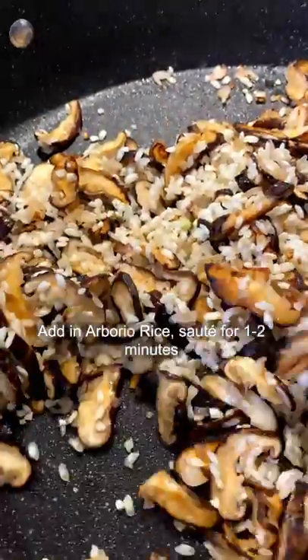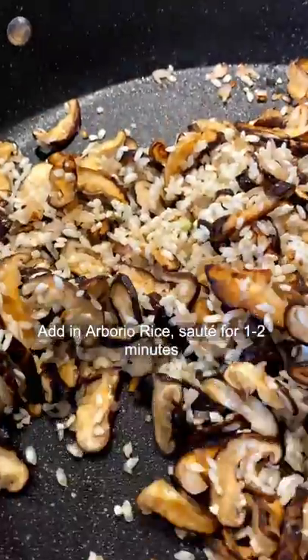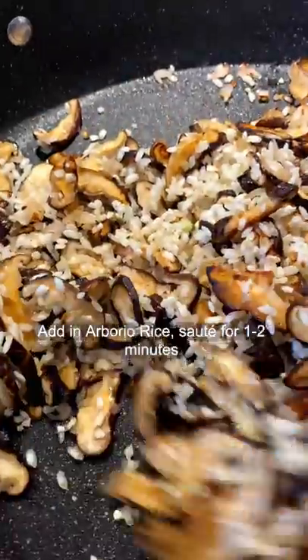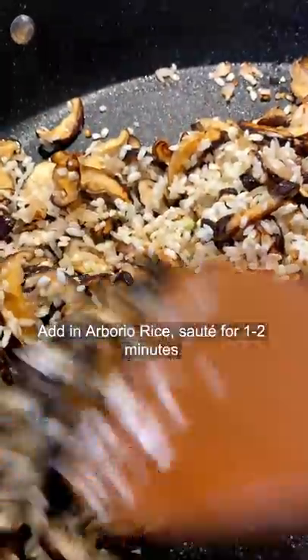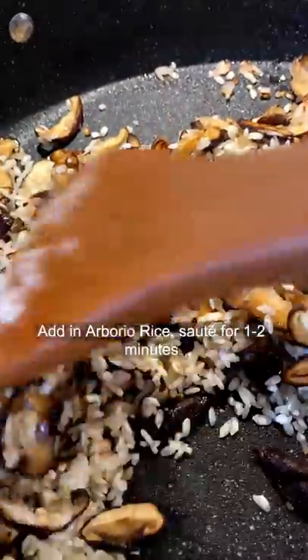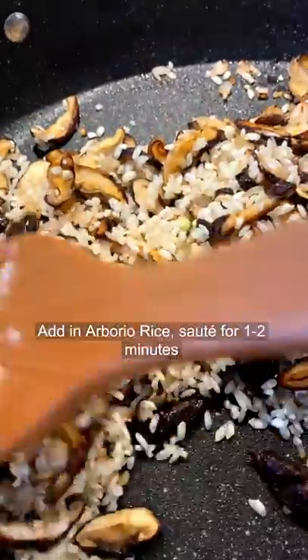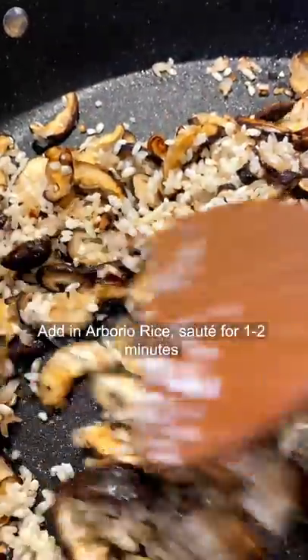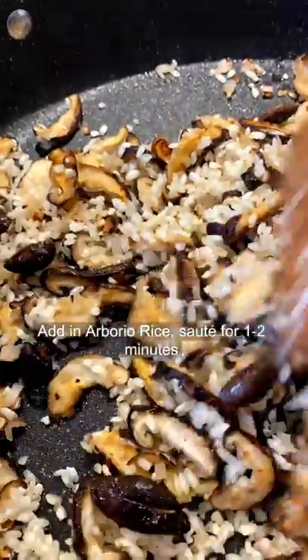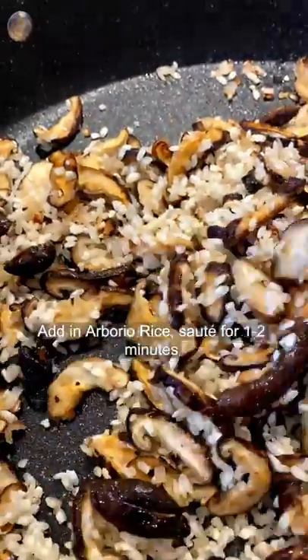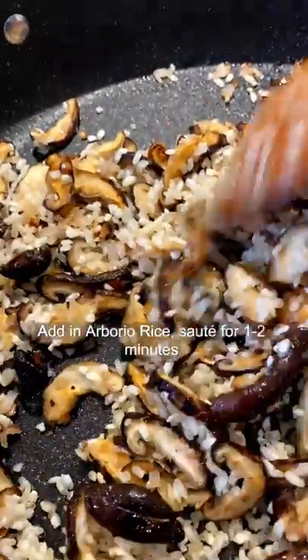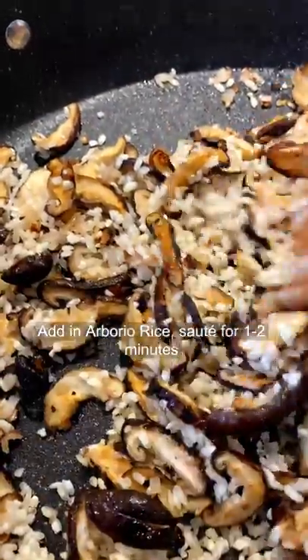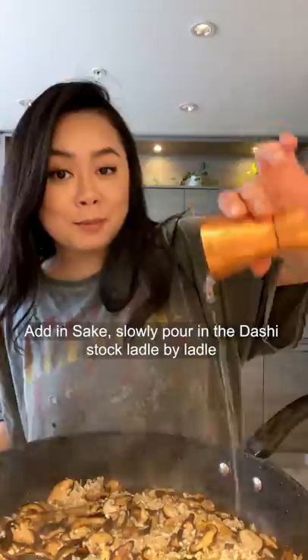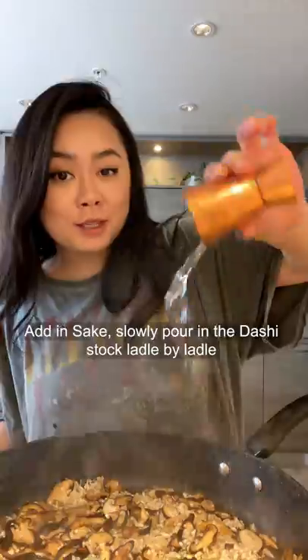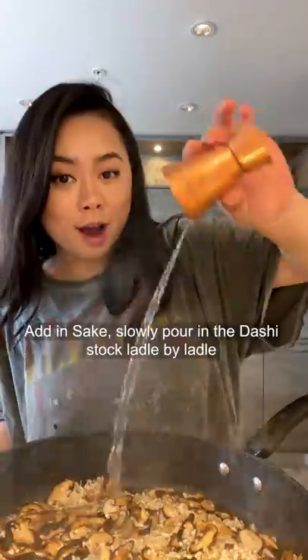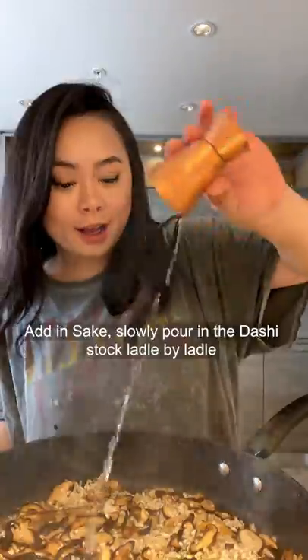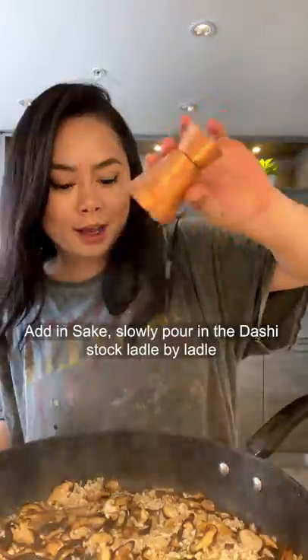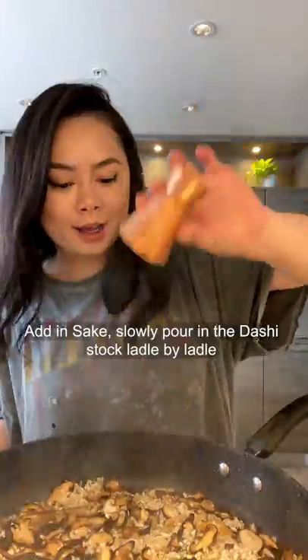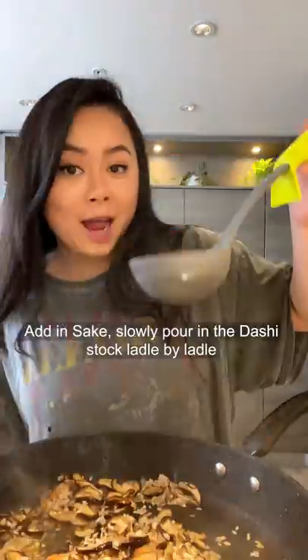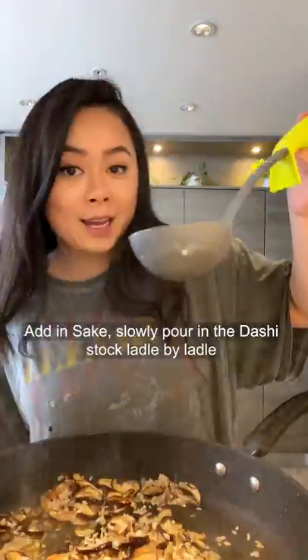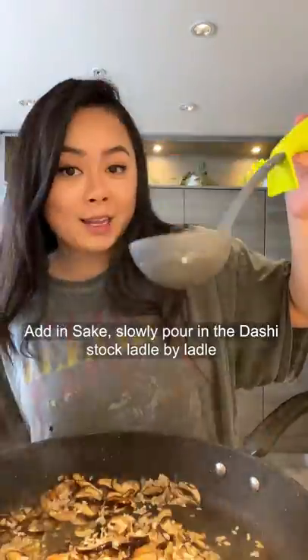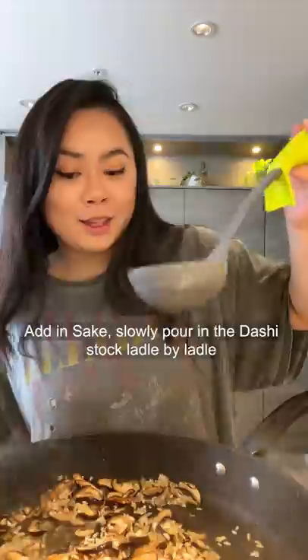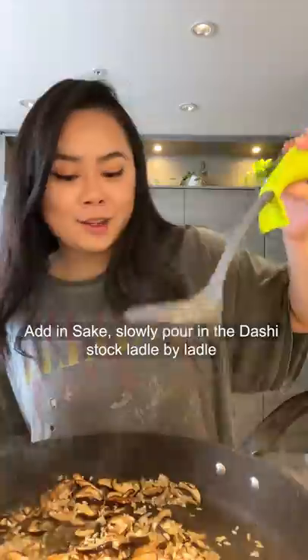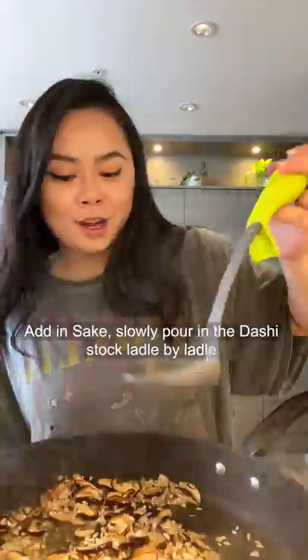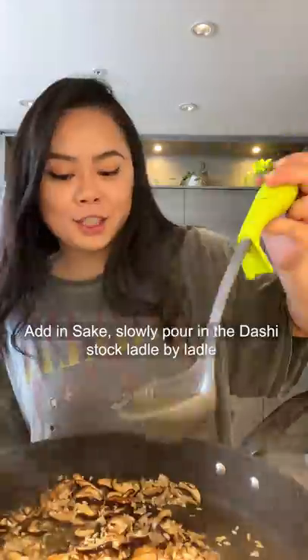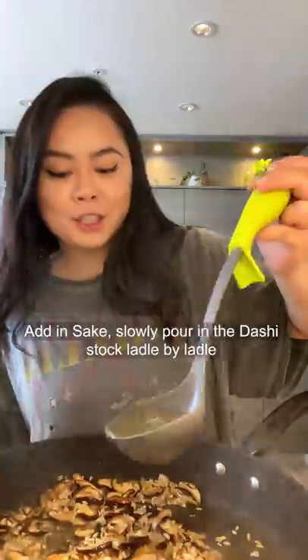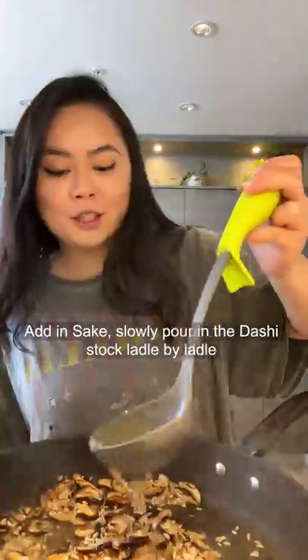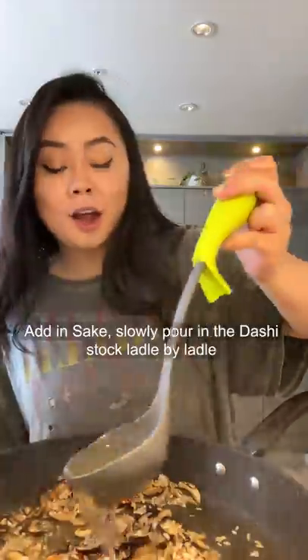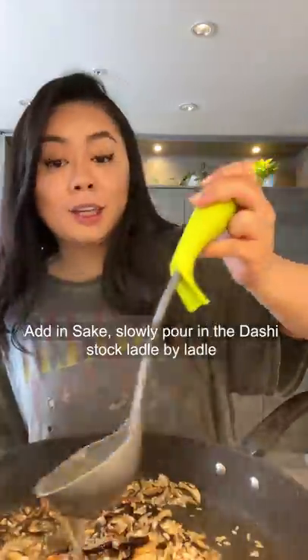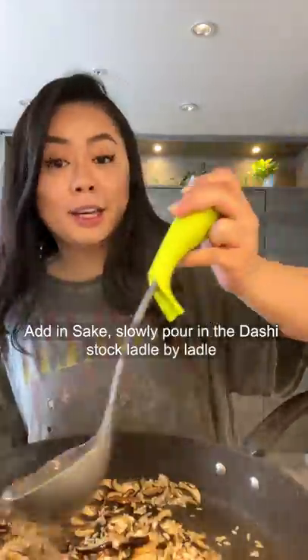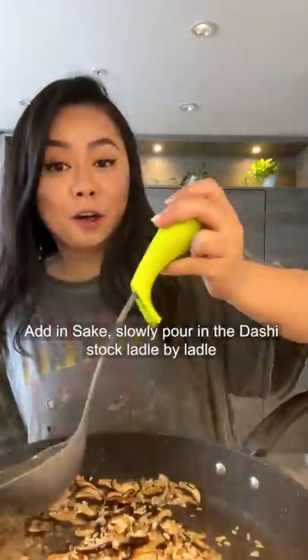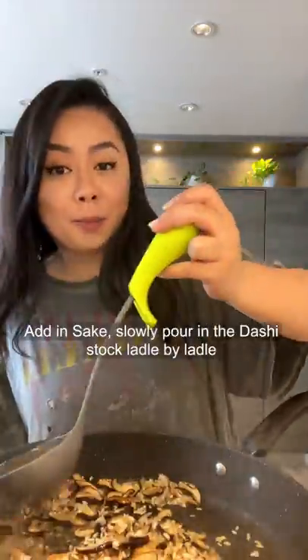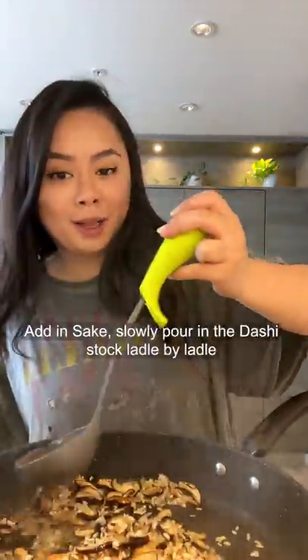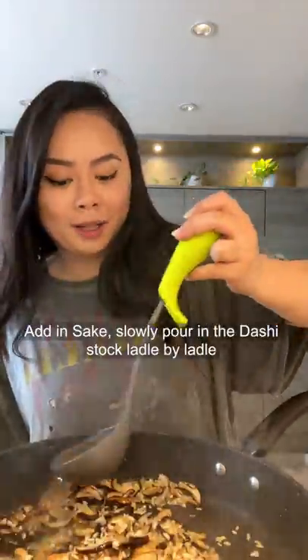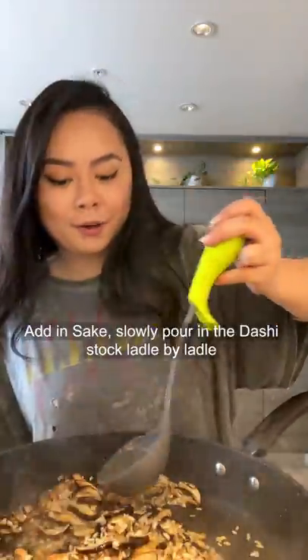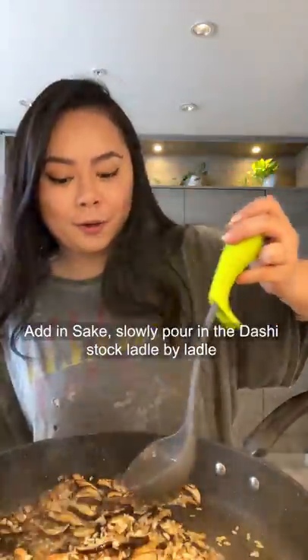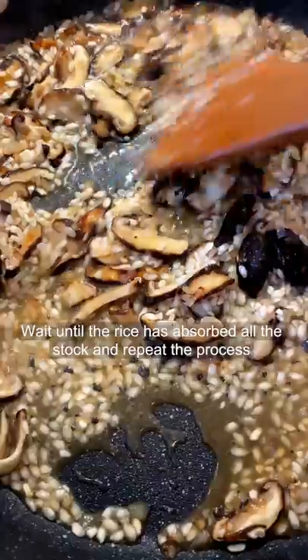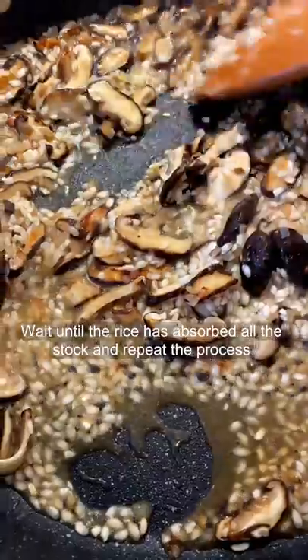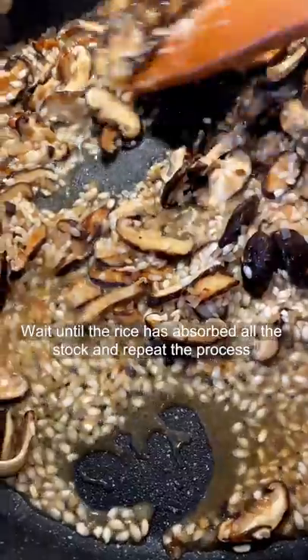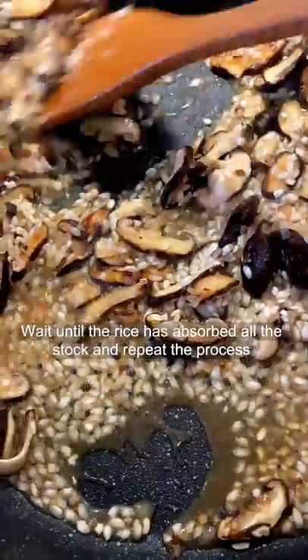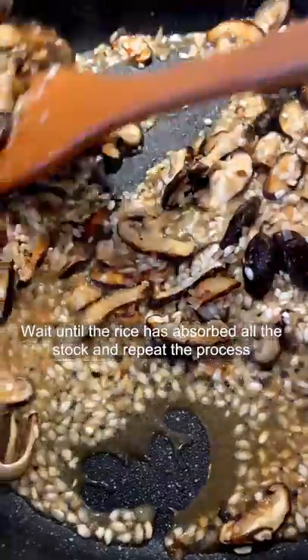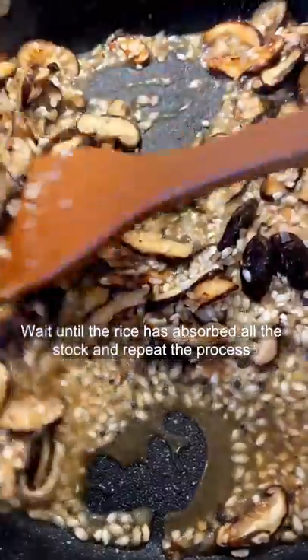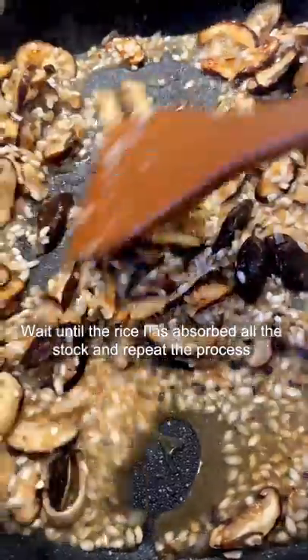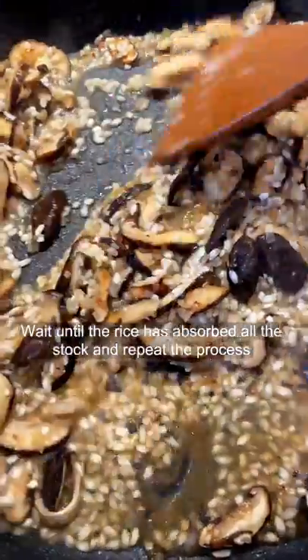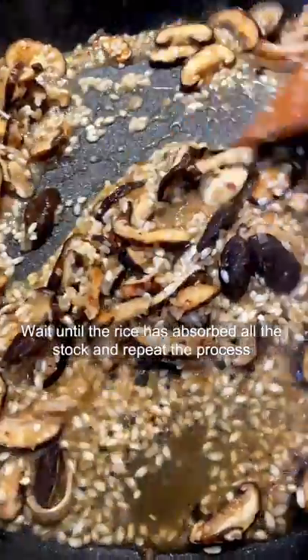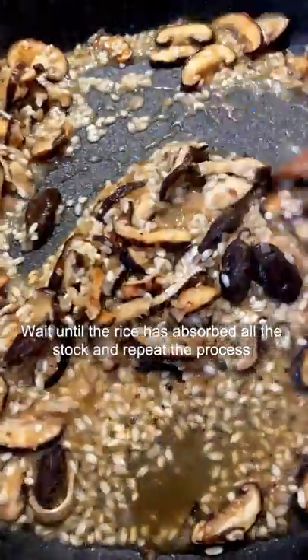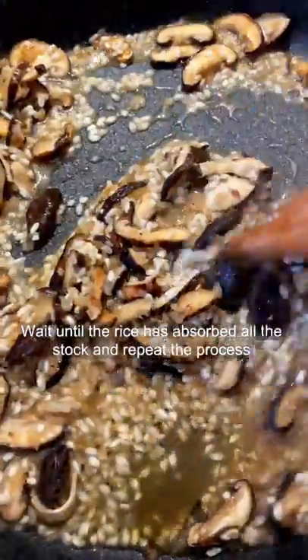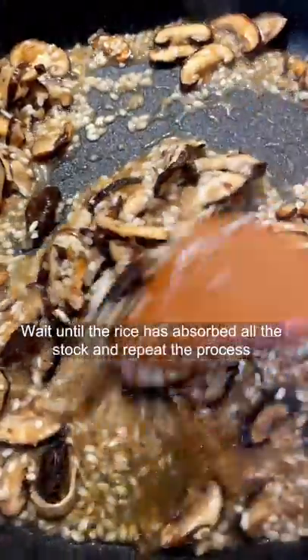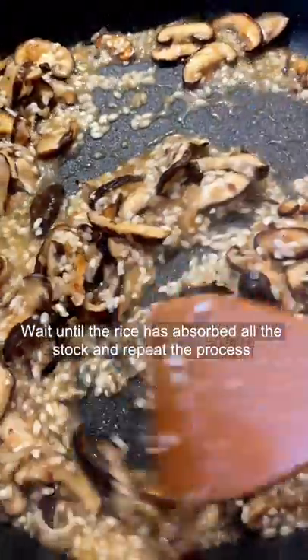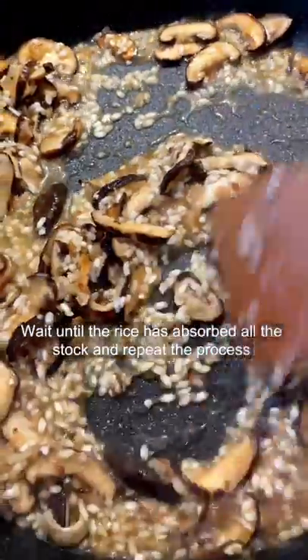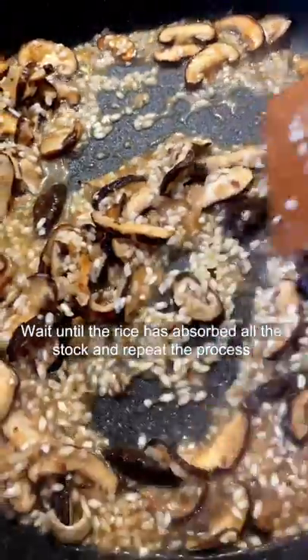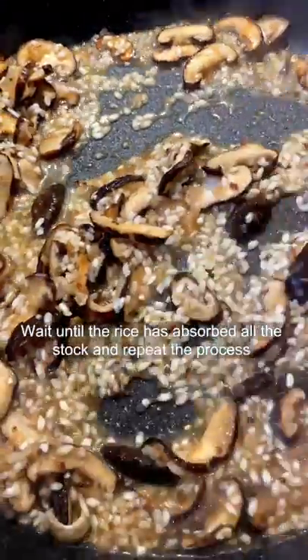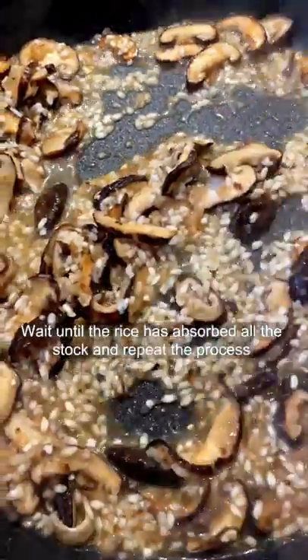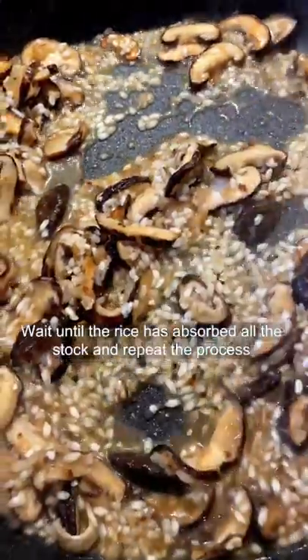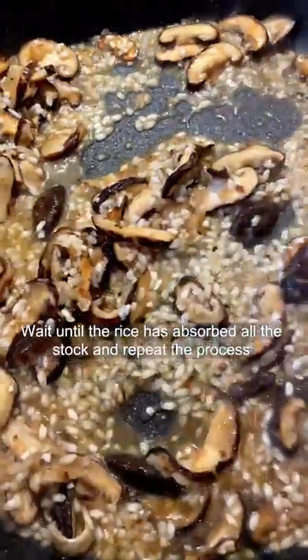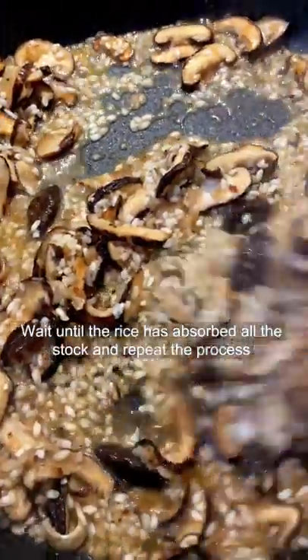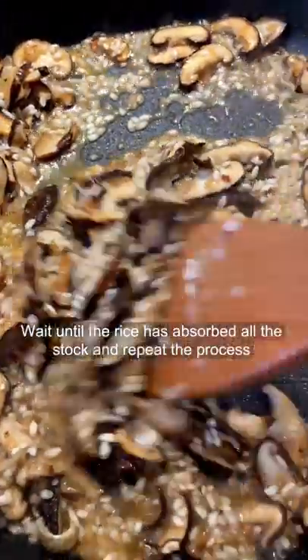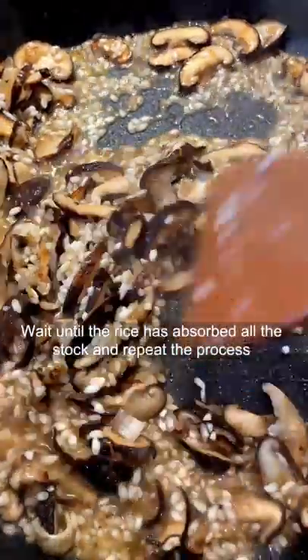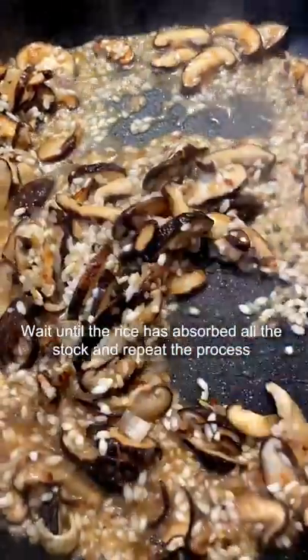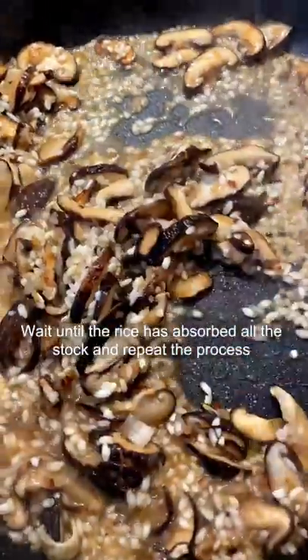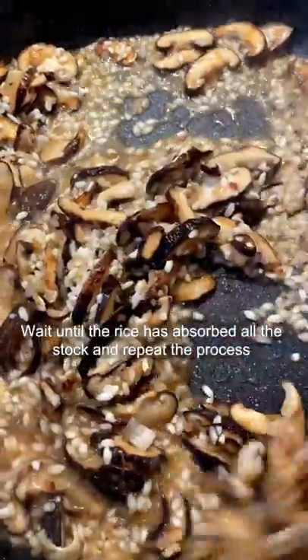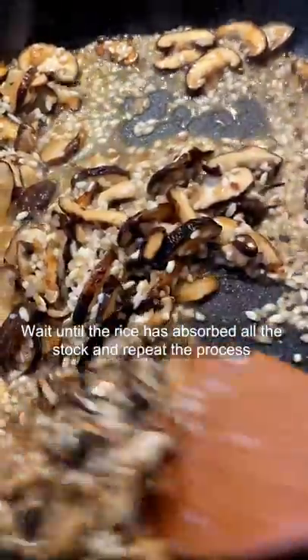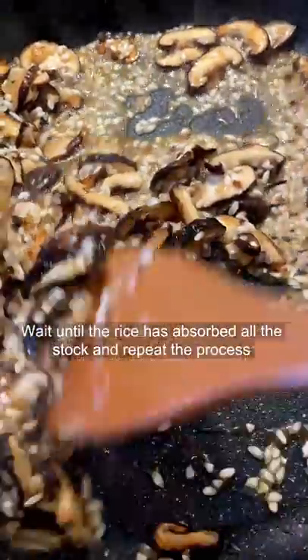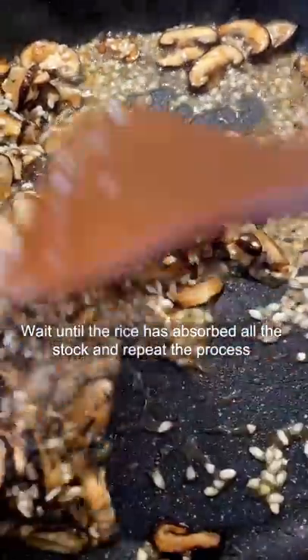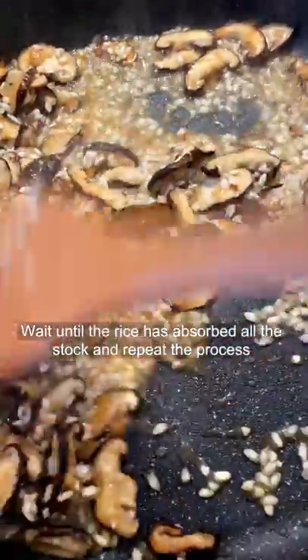Sauté for 1-2 minutes, then add sake. Add in the Dashi stock ladle by ladle, waiting until the rice has absorbed all the liquid. Repeat the process.